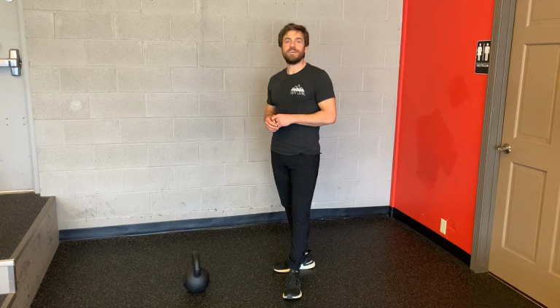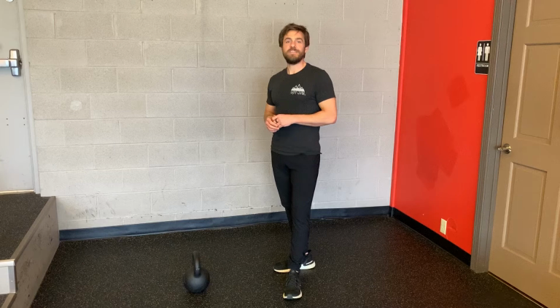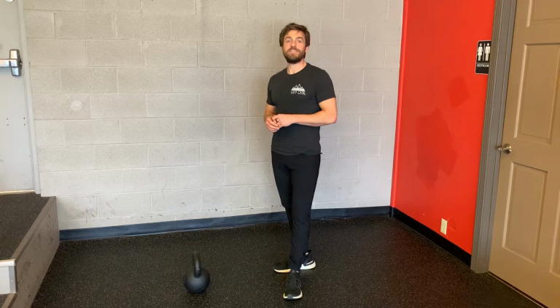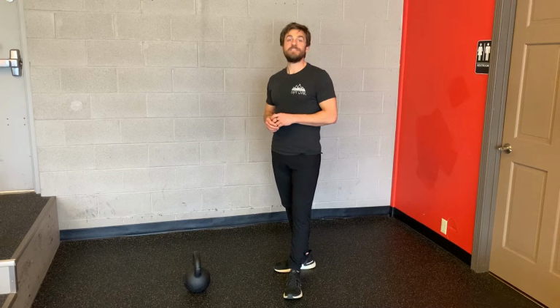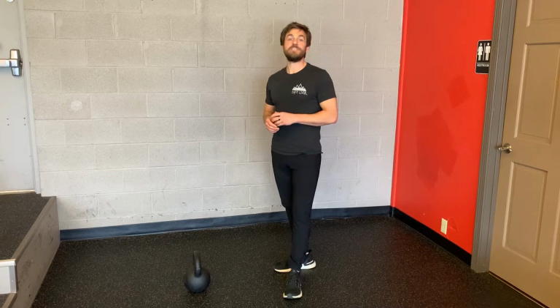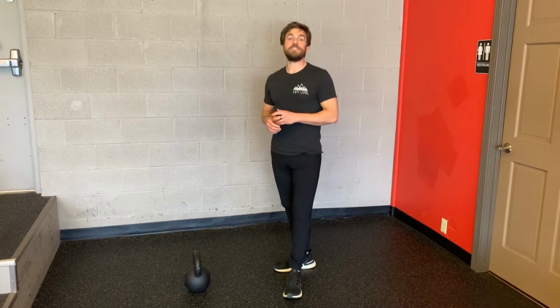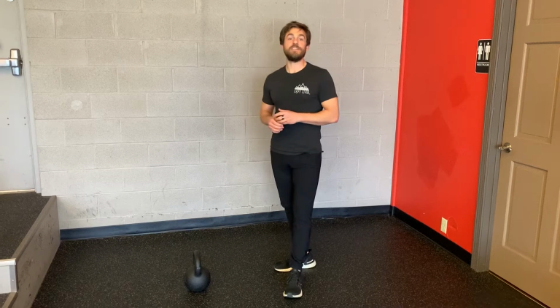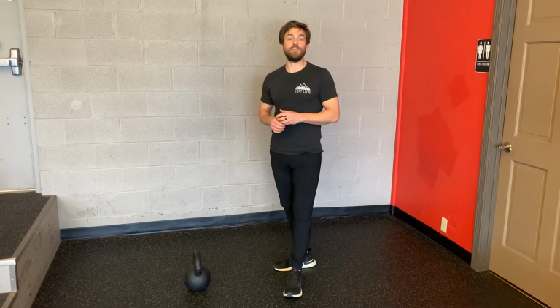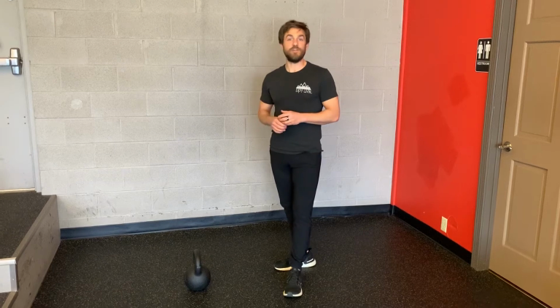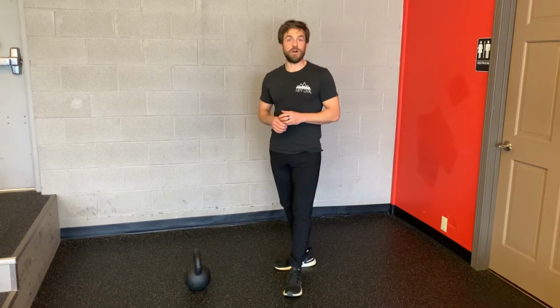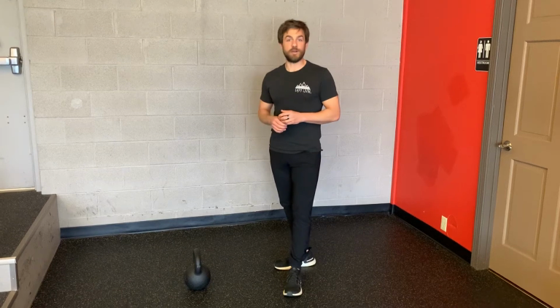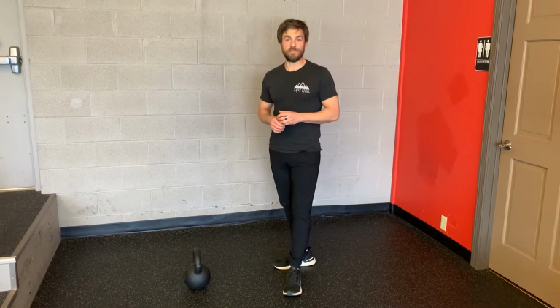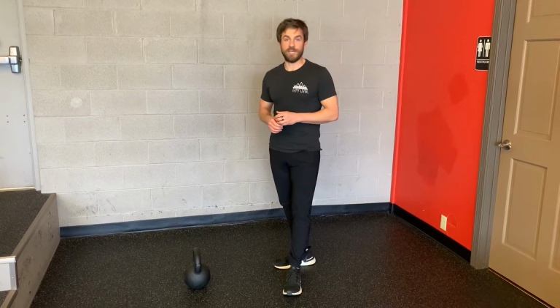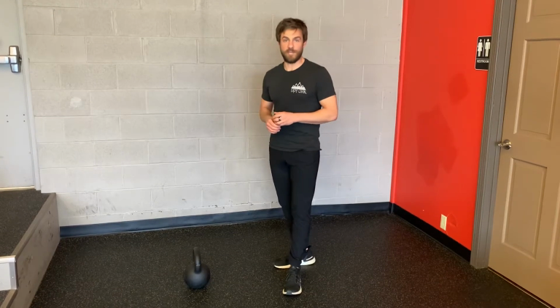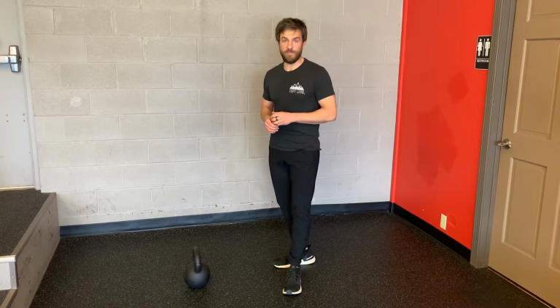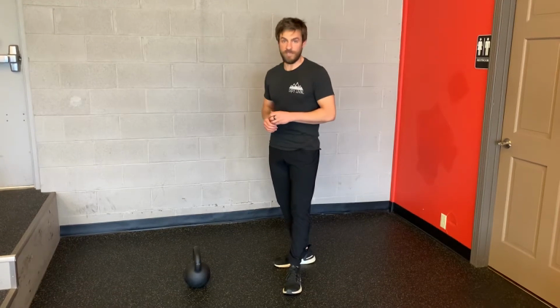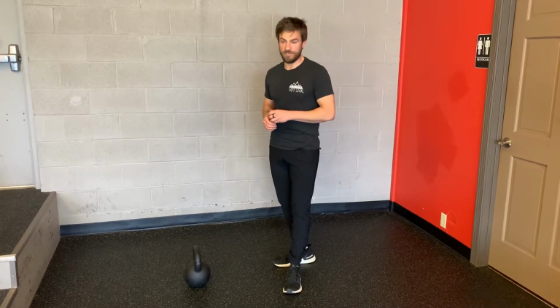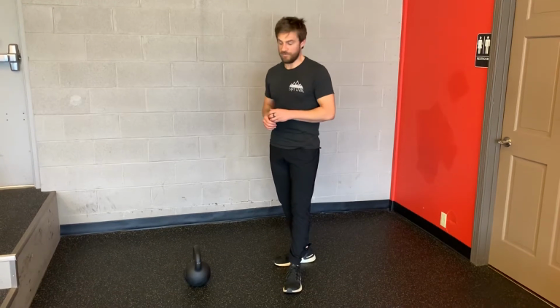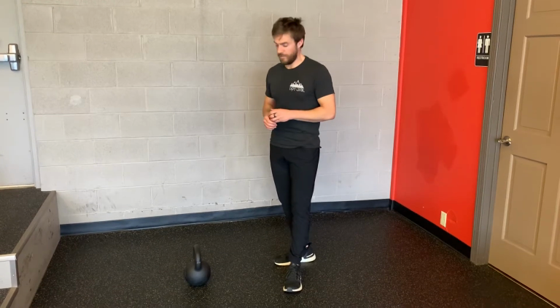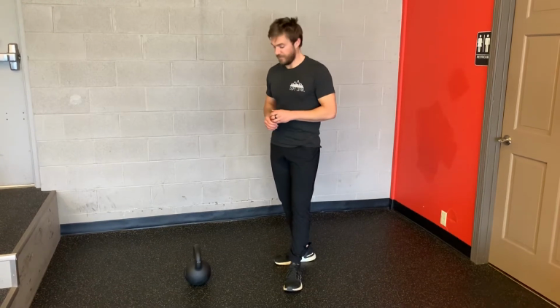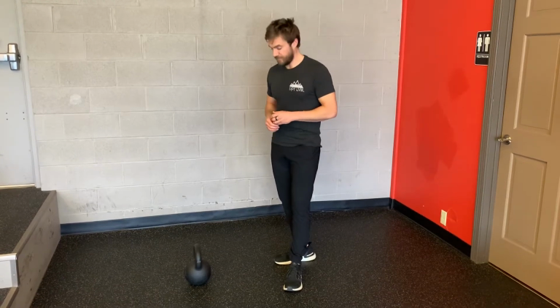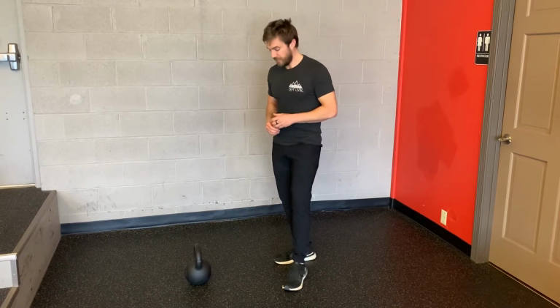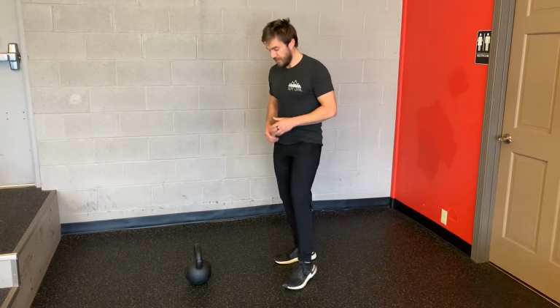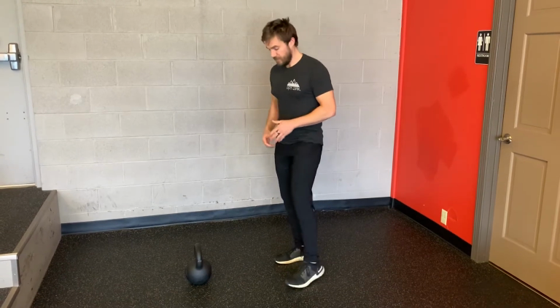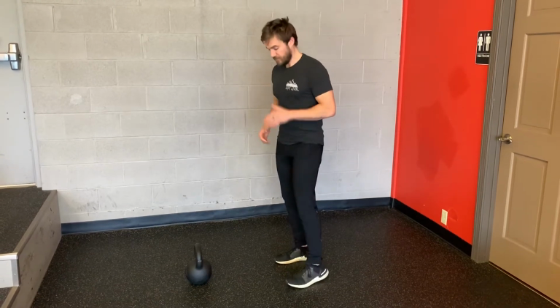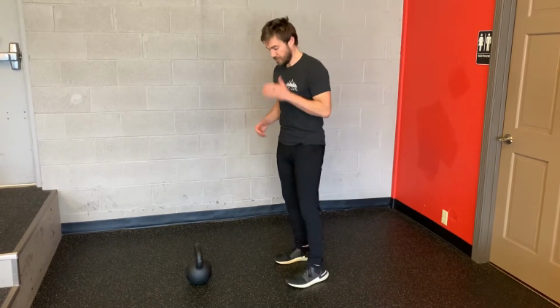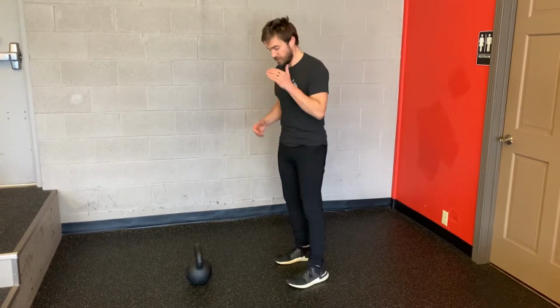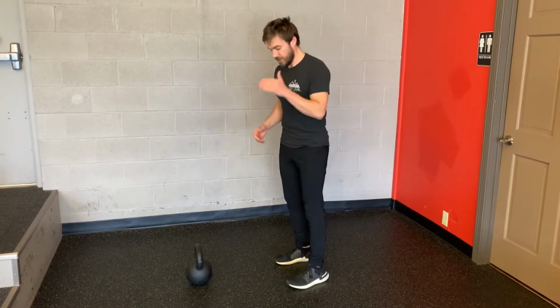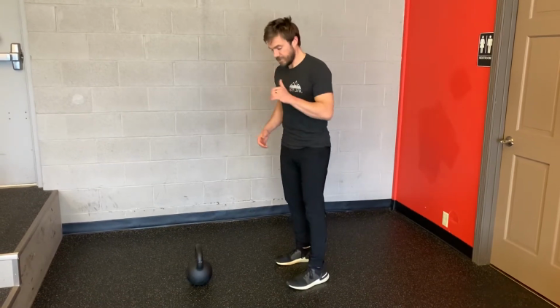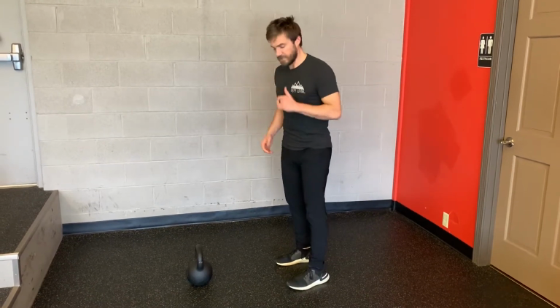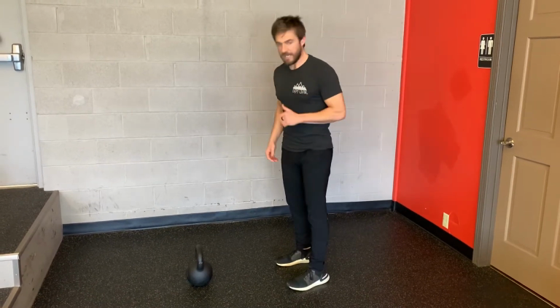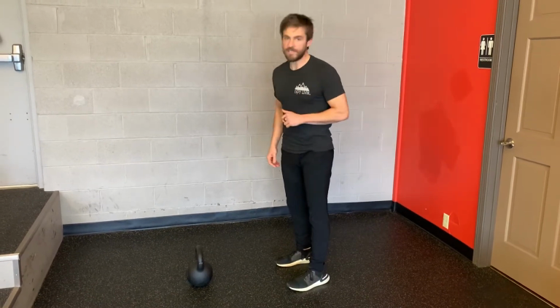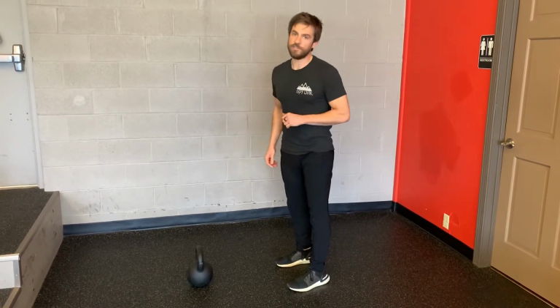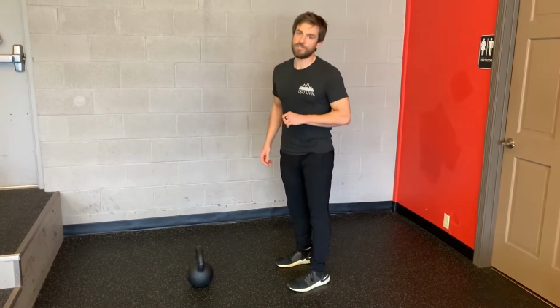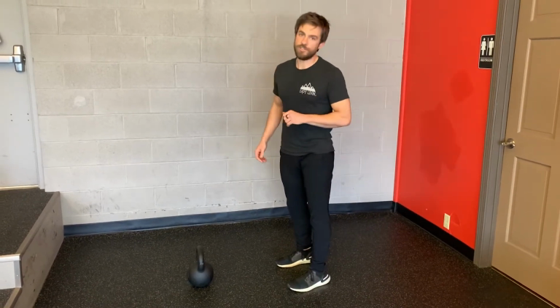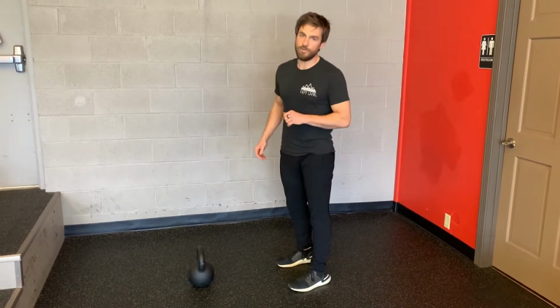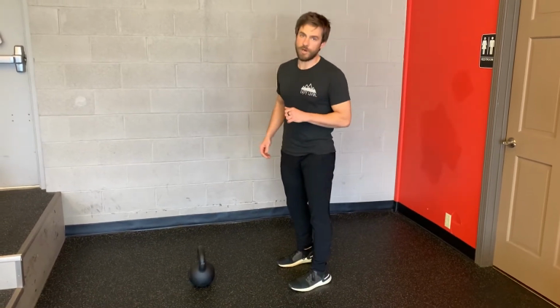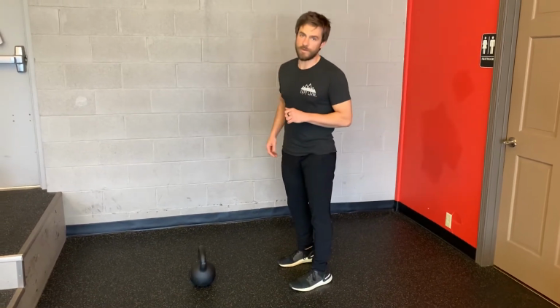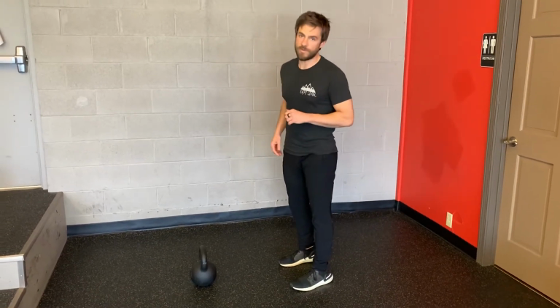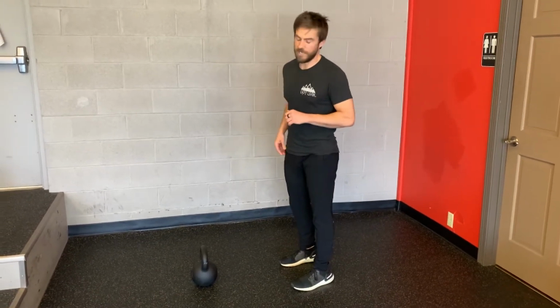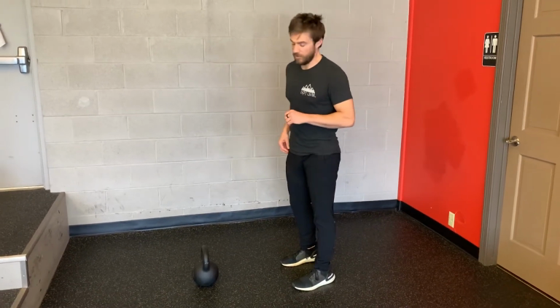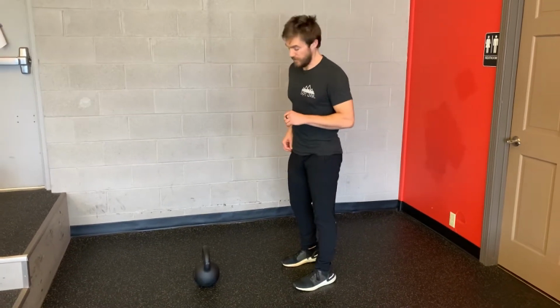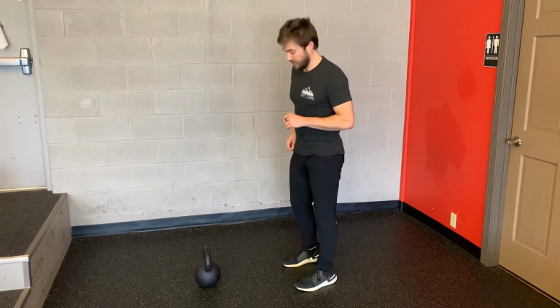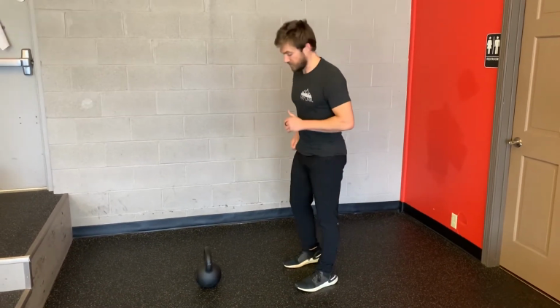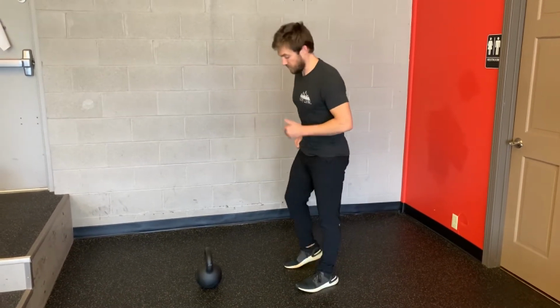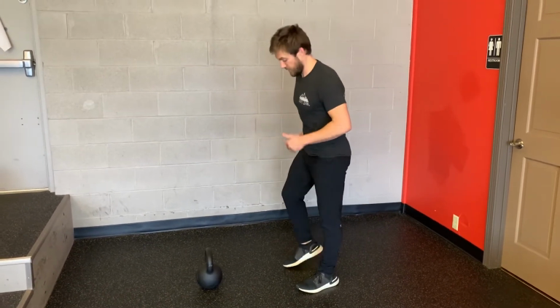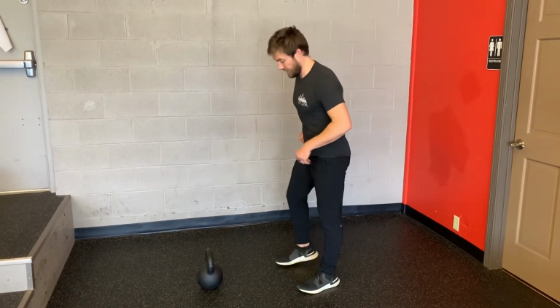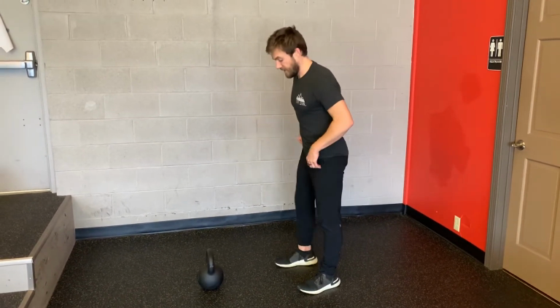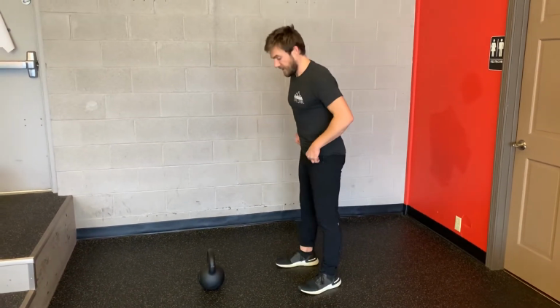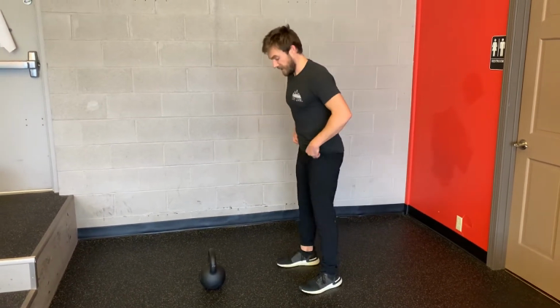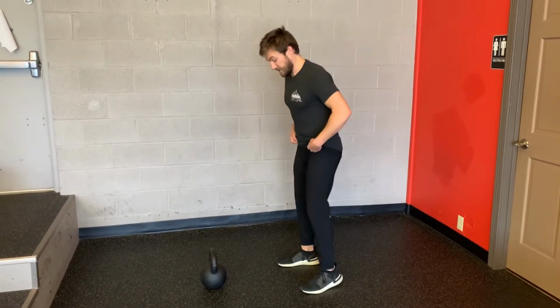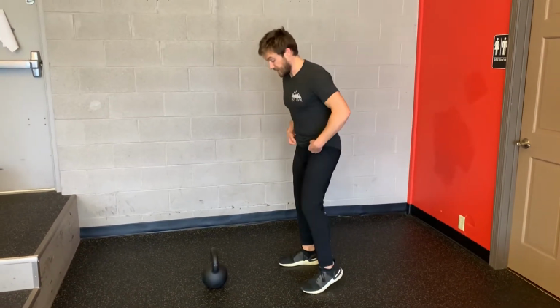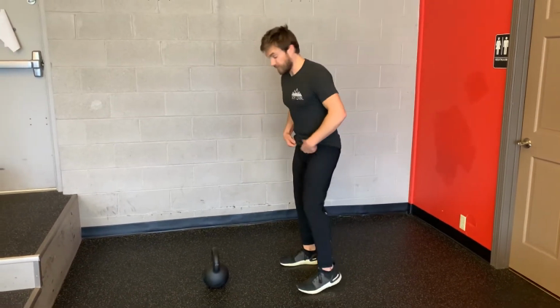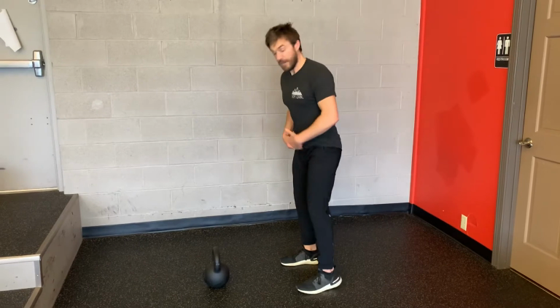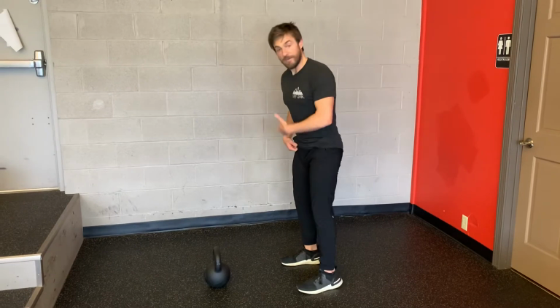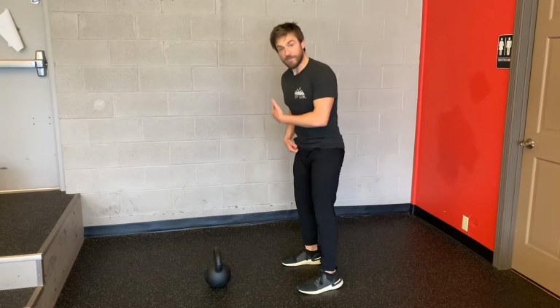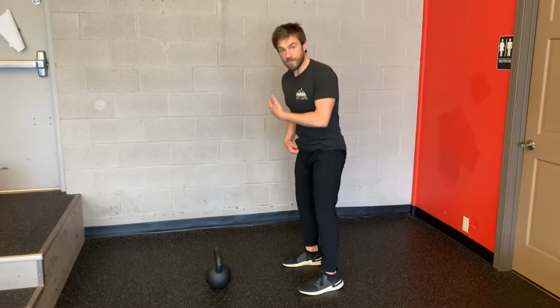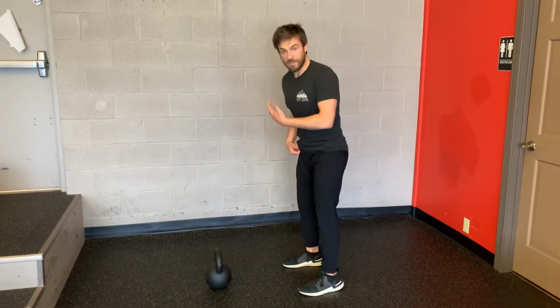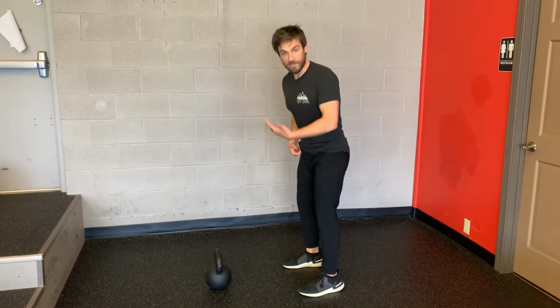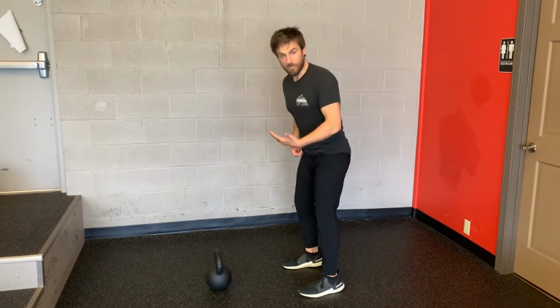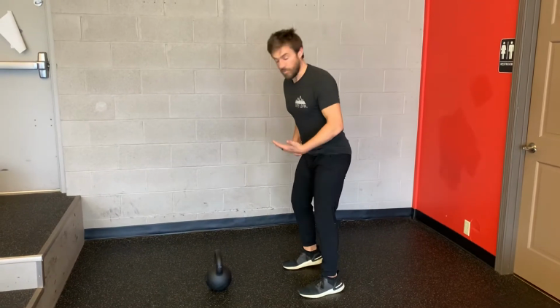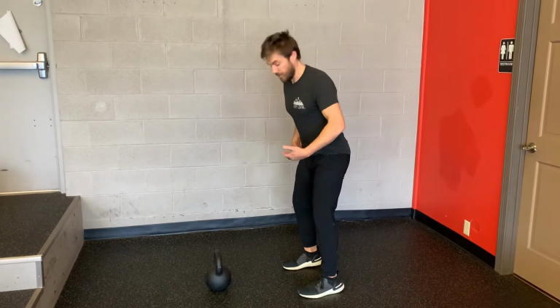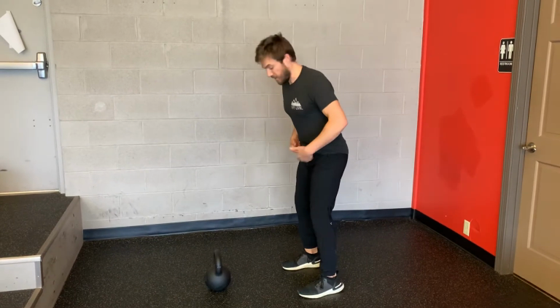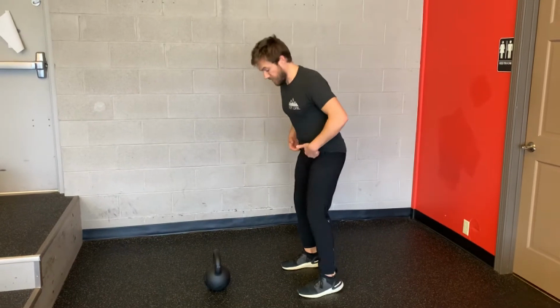This is the single arm kettlebell swing. Just like your two-arm kettlebell swing, except everything's on one arm.